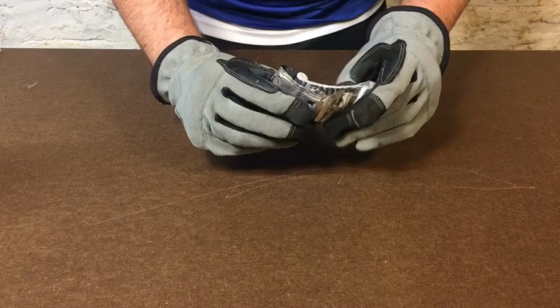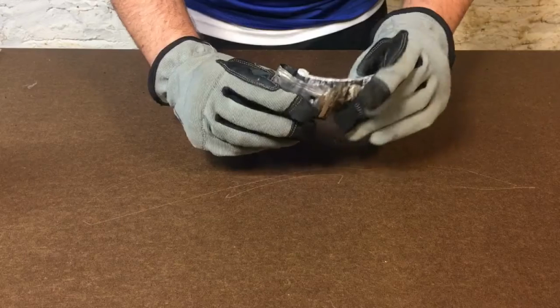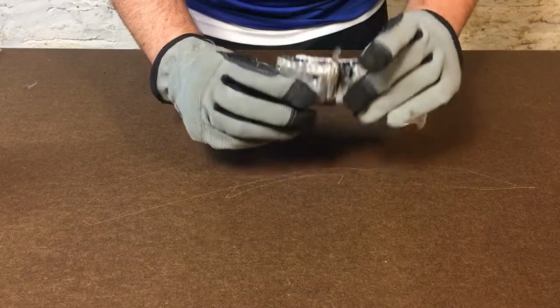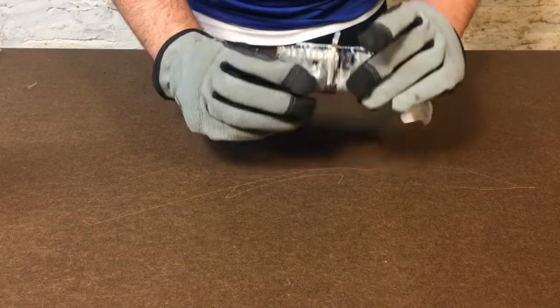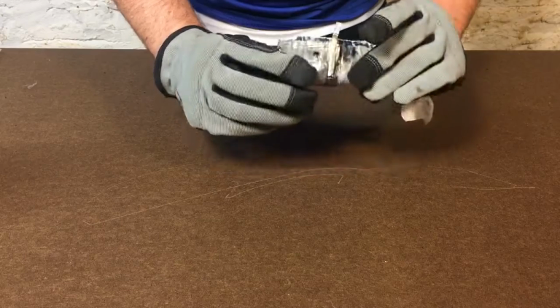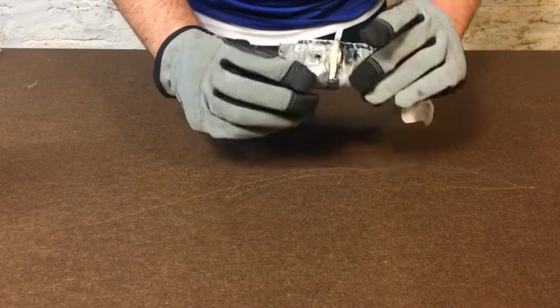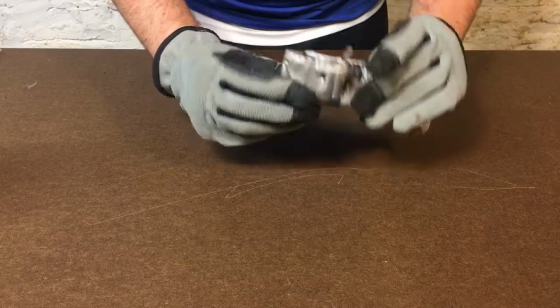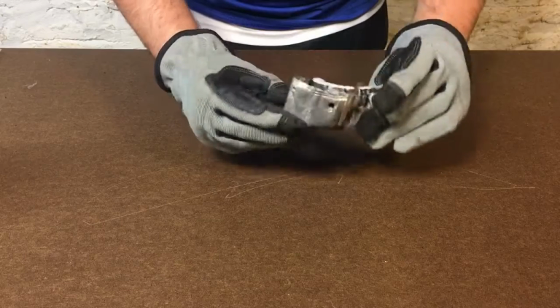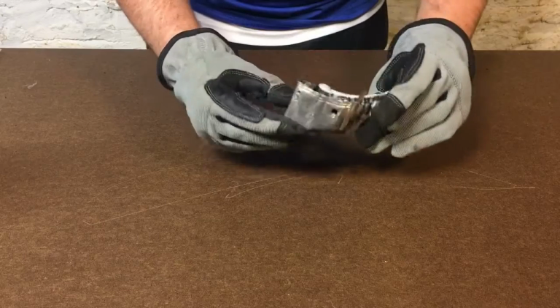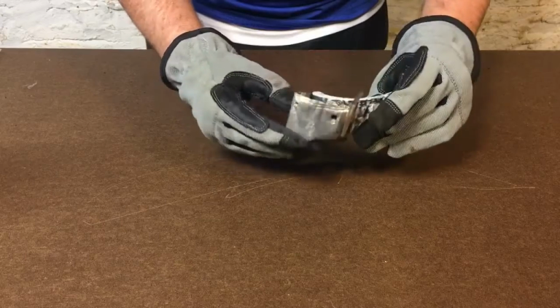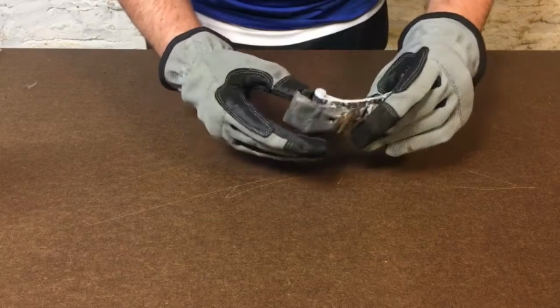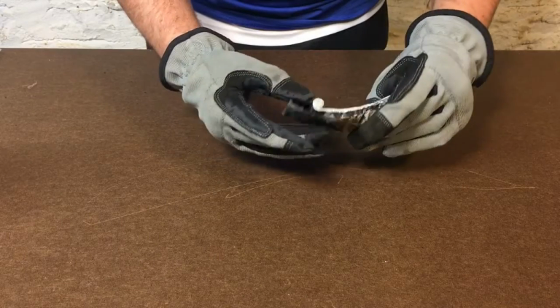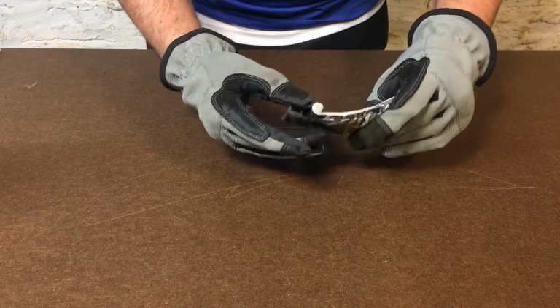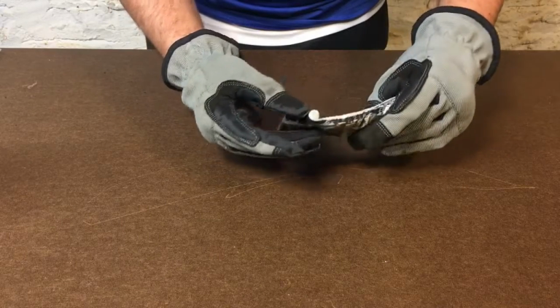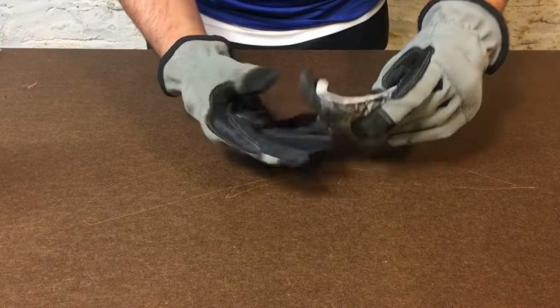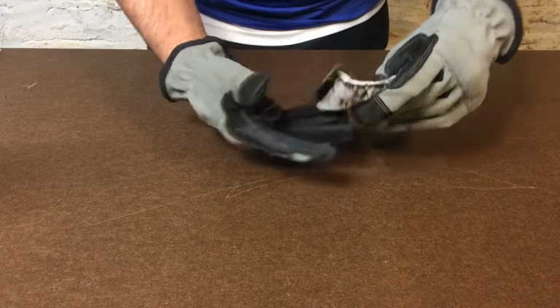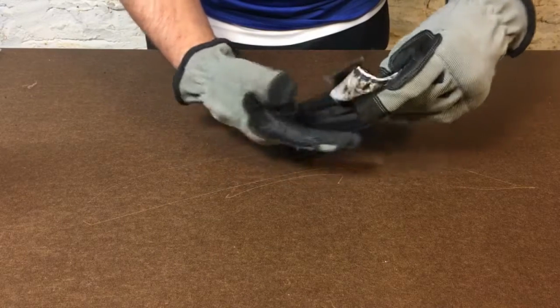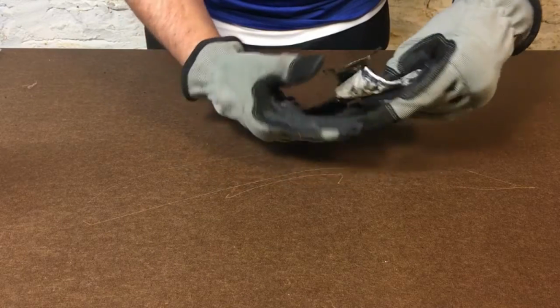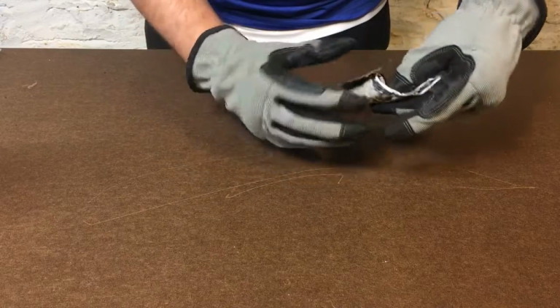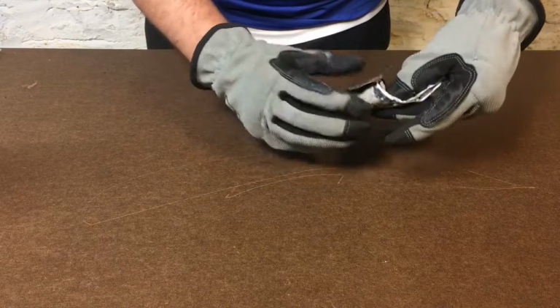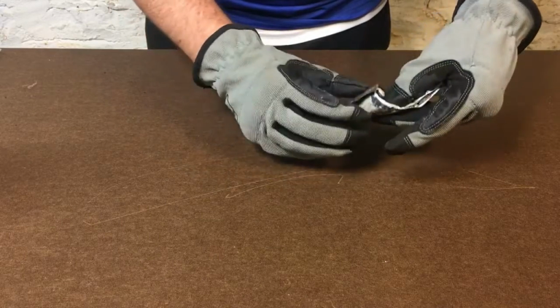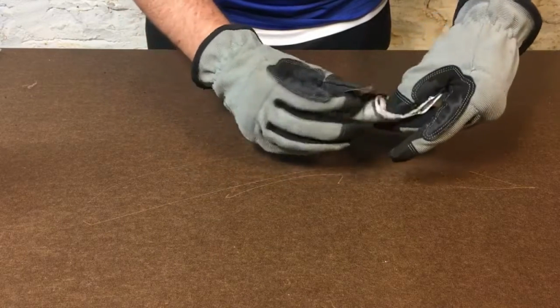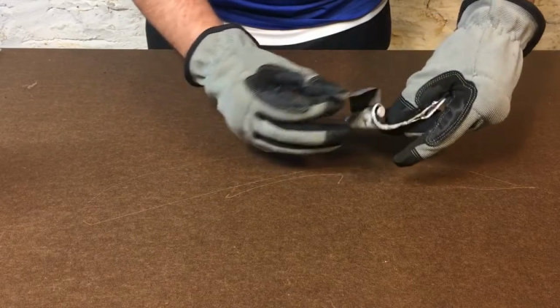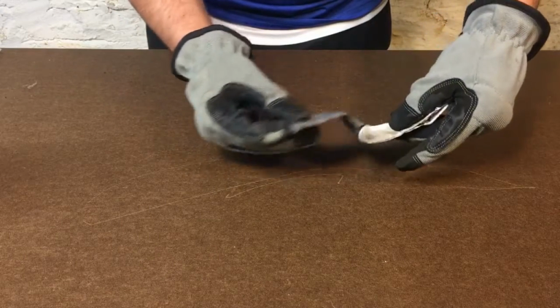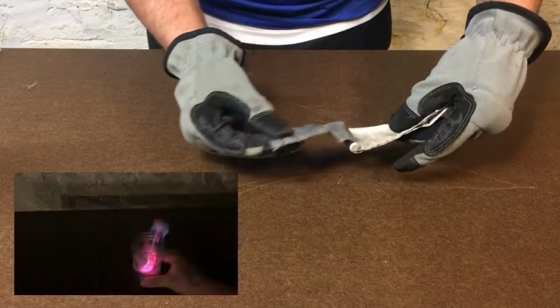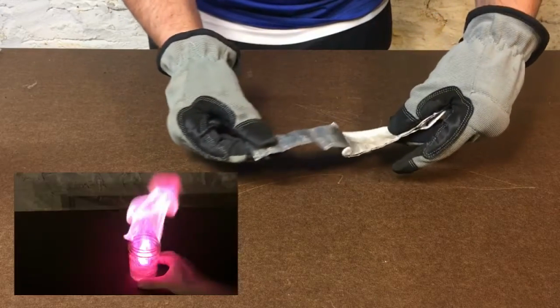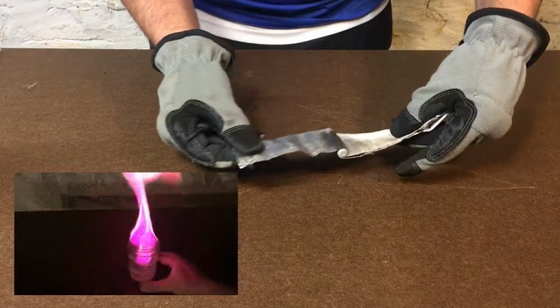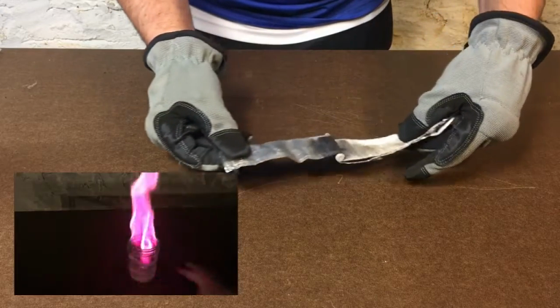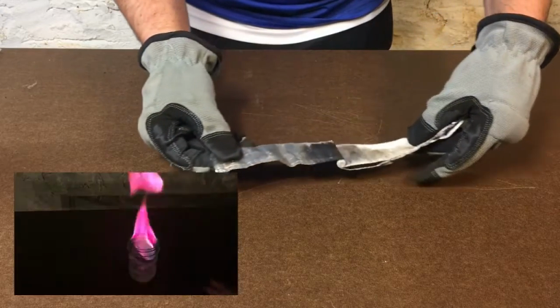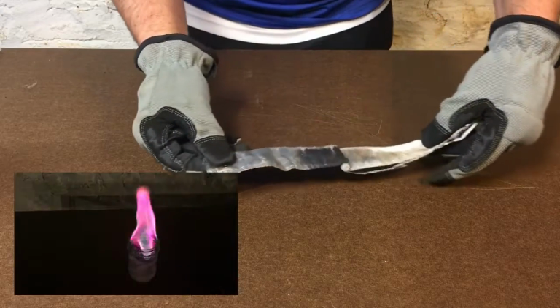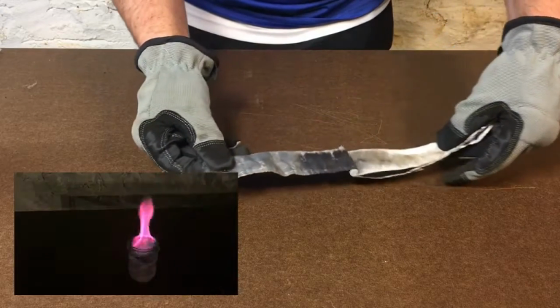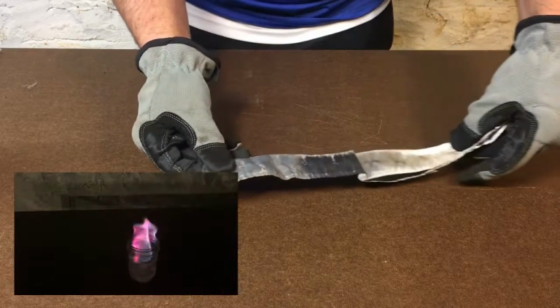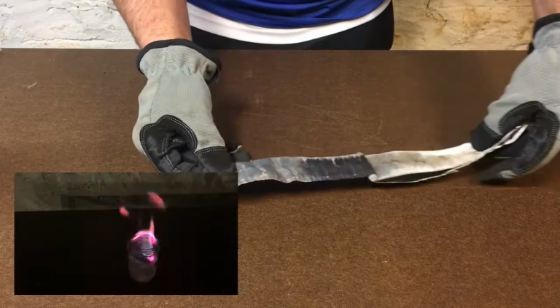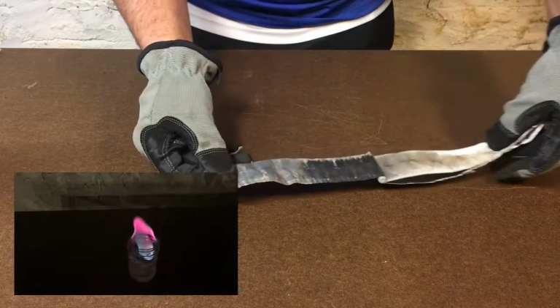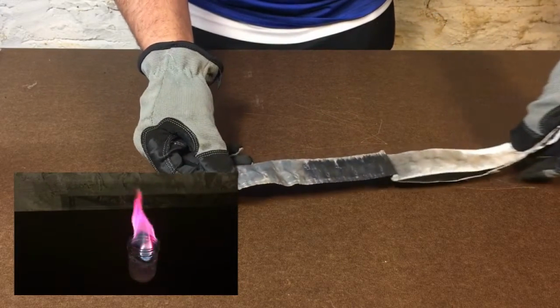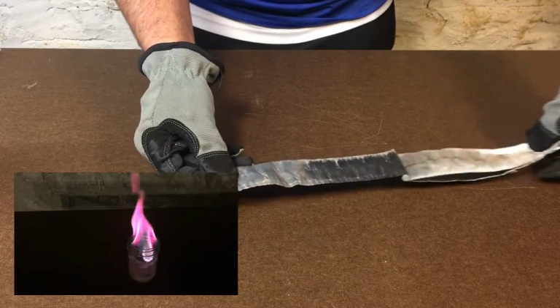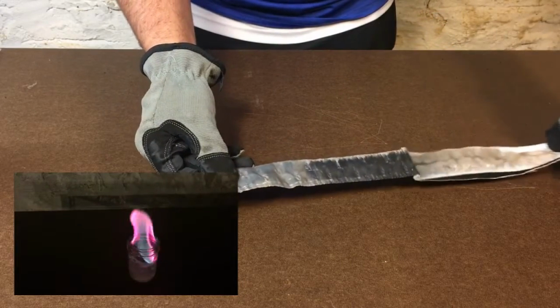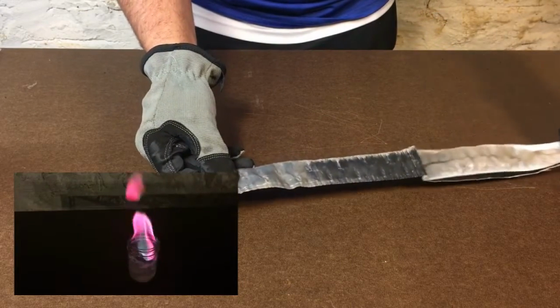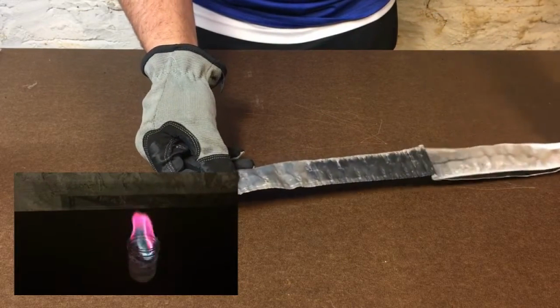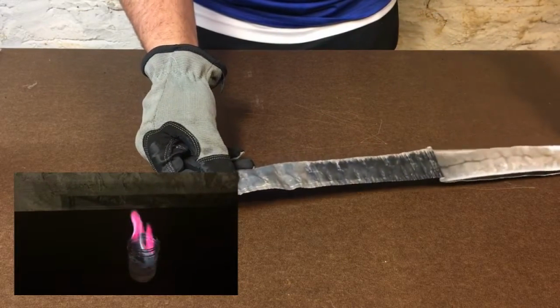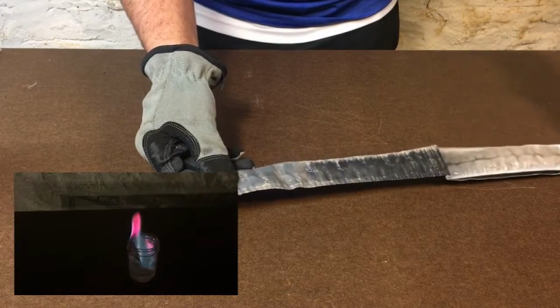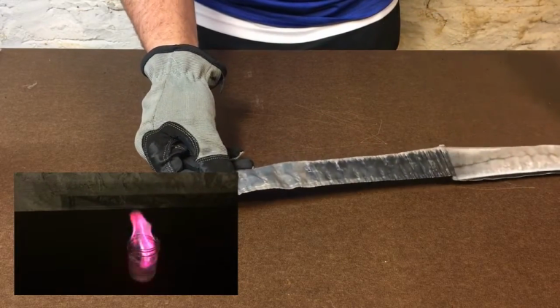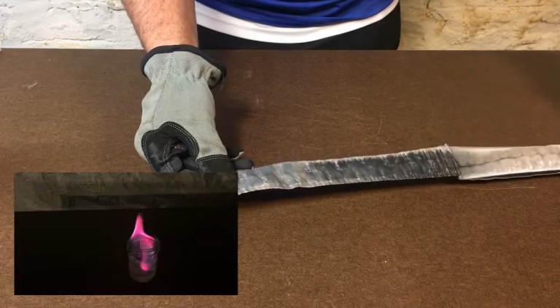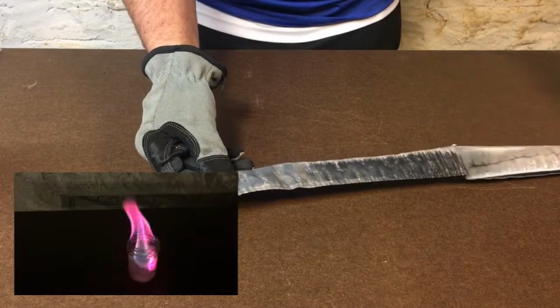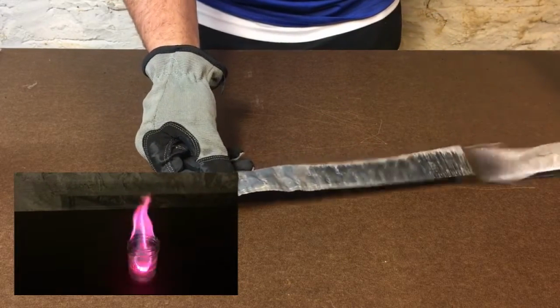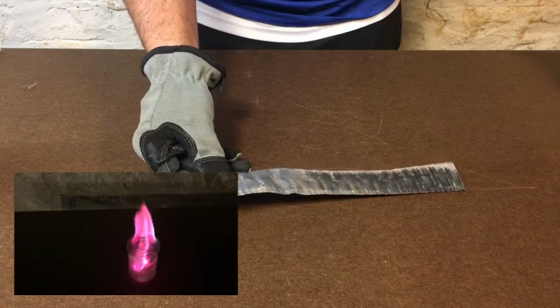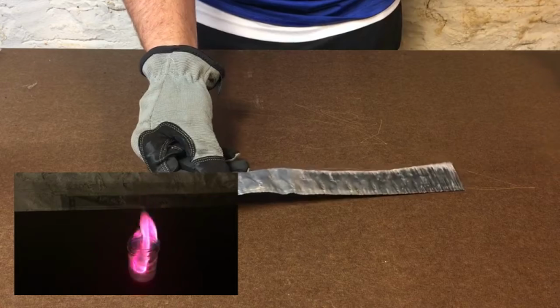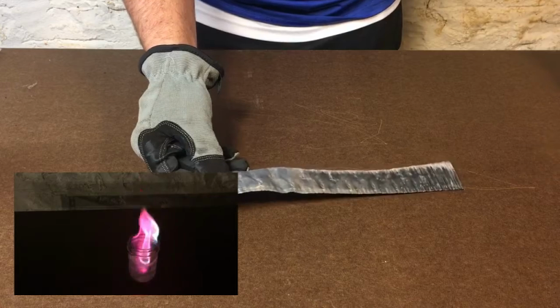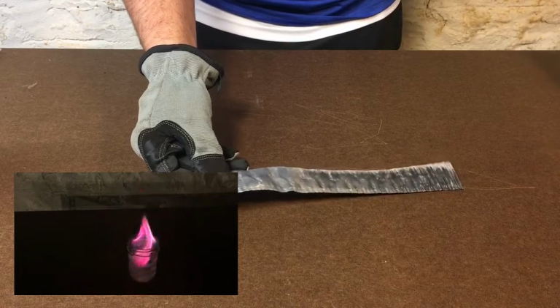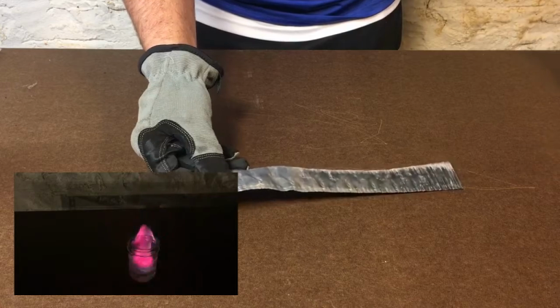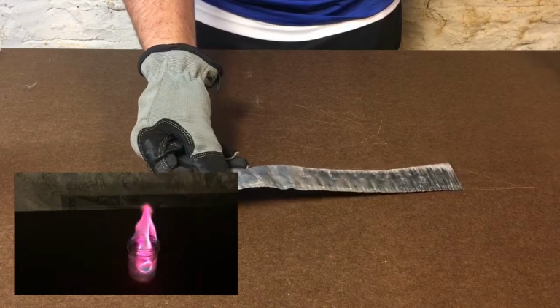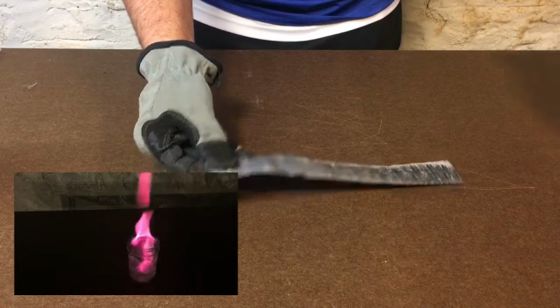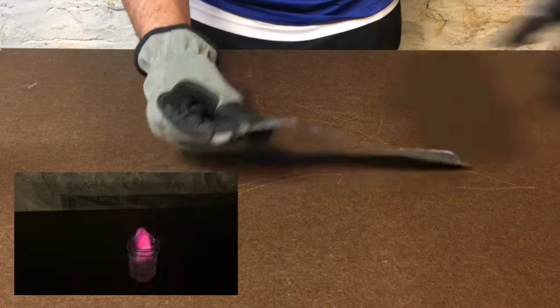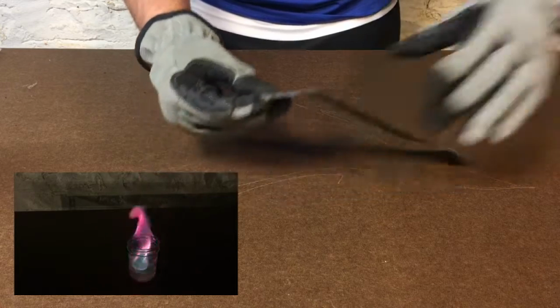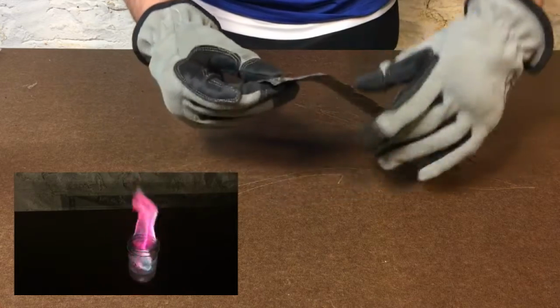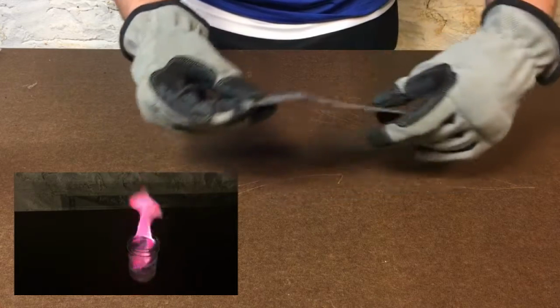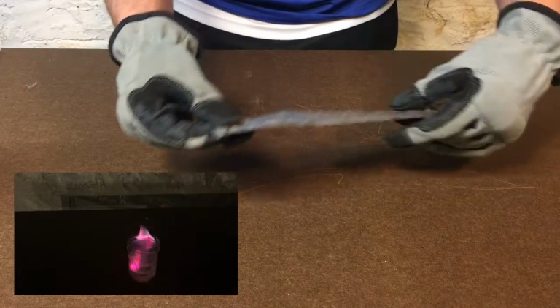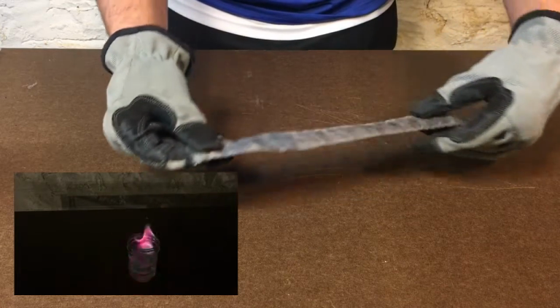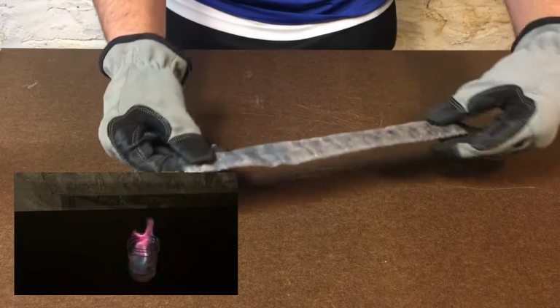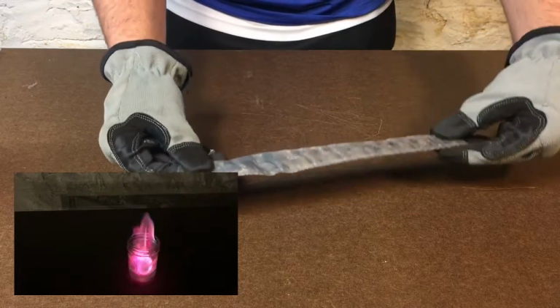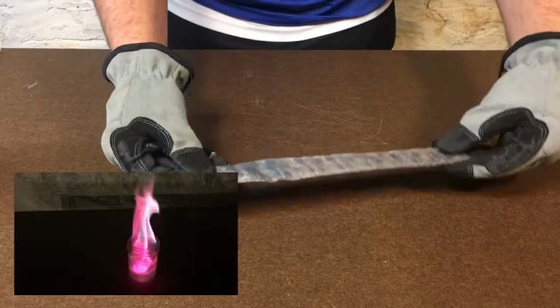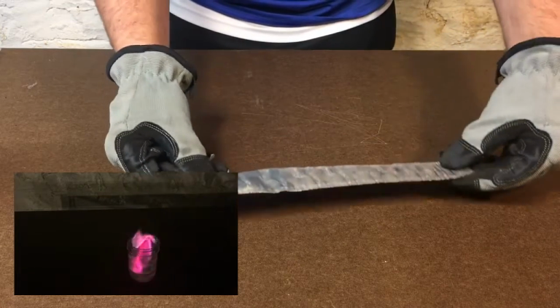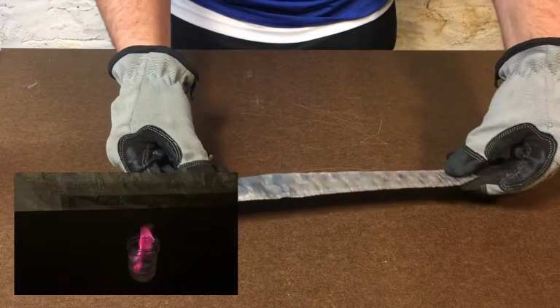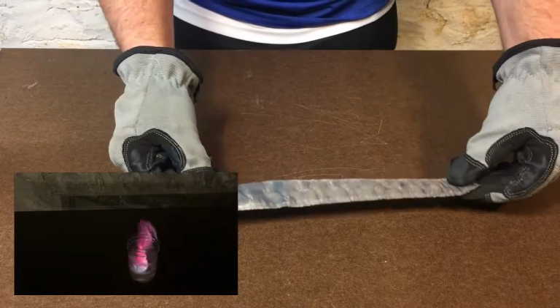Hey guys, in this video I'm going to show you how I extracted the lithium out of this lithium battery to turn a blue flame into a red flame.